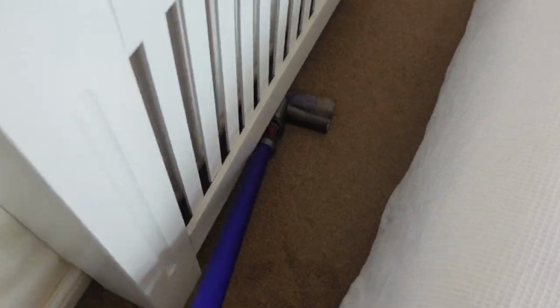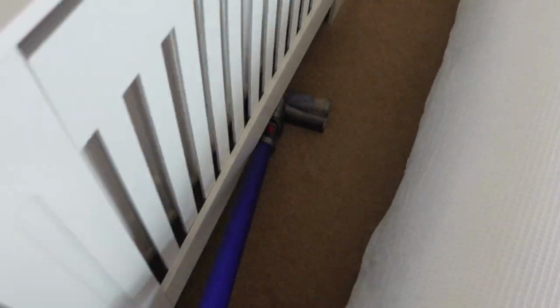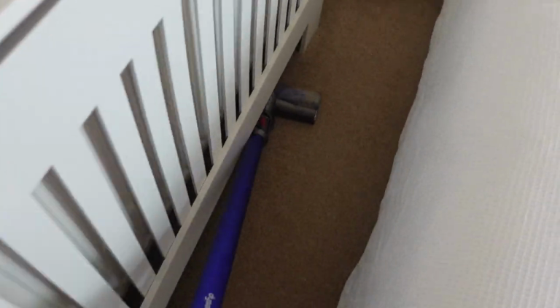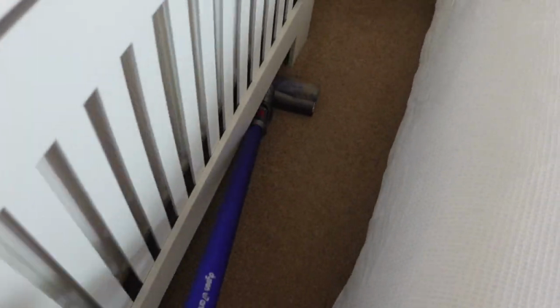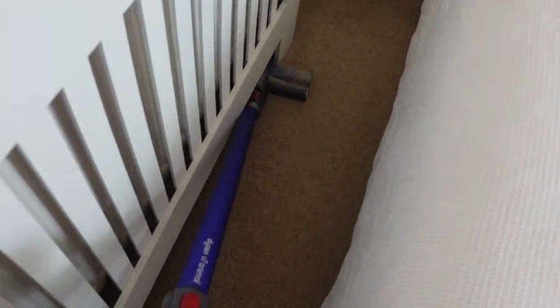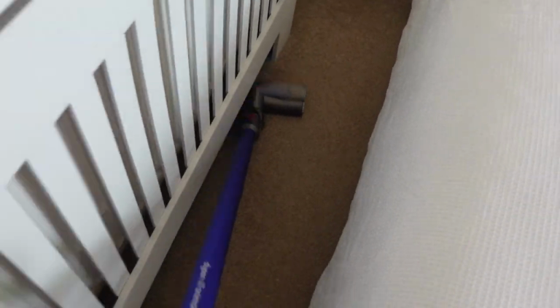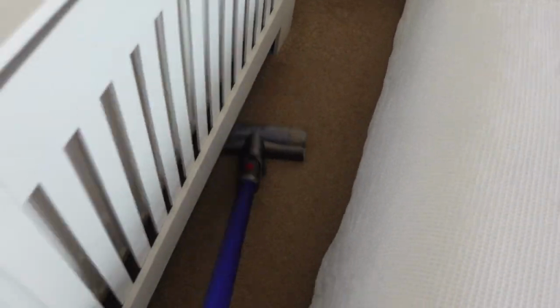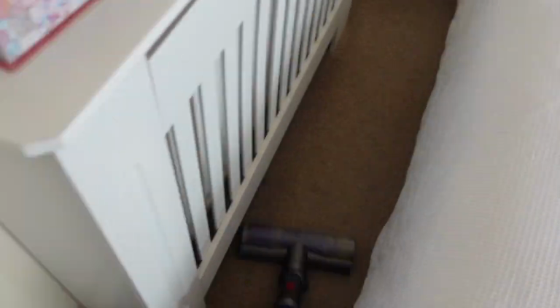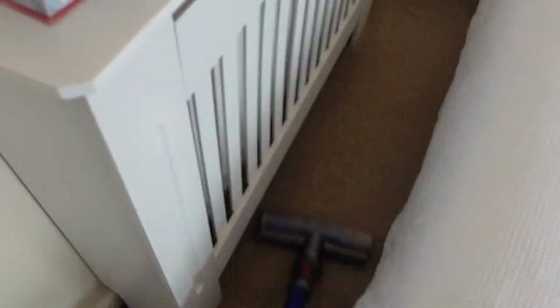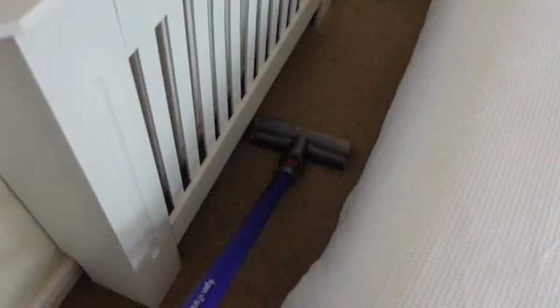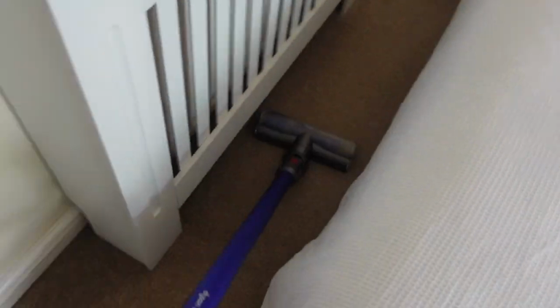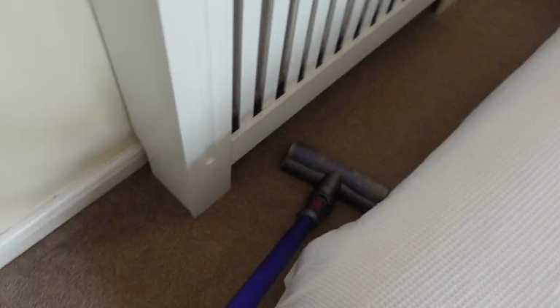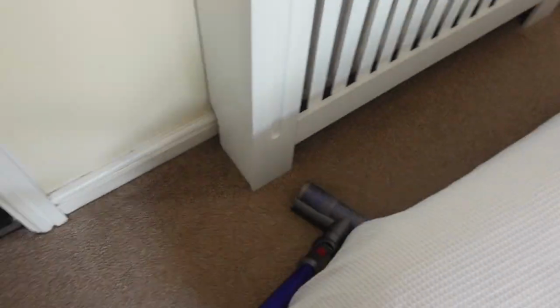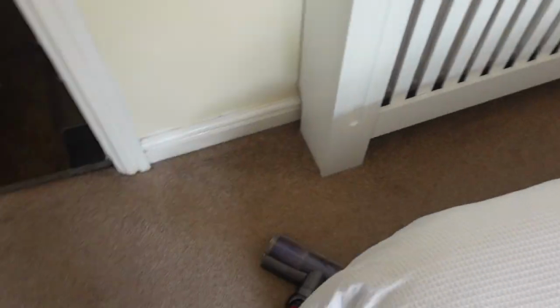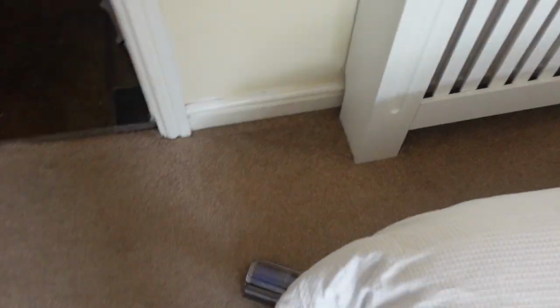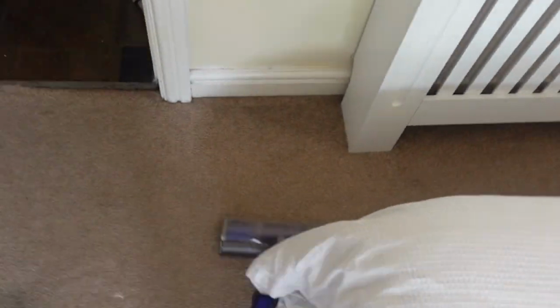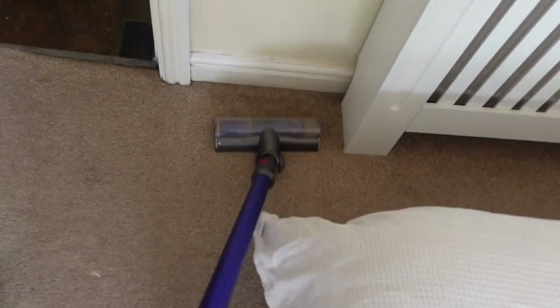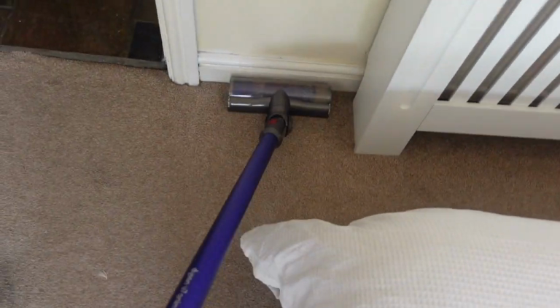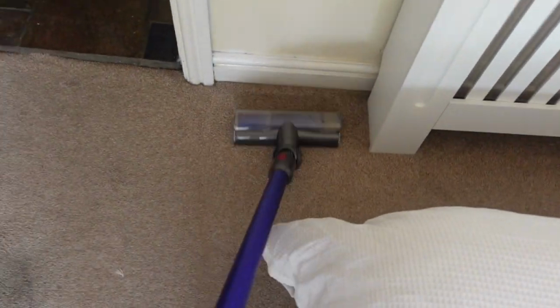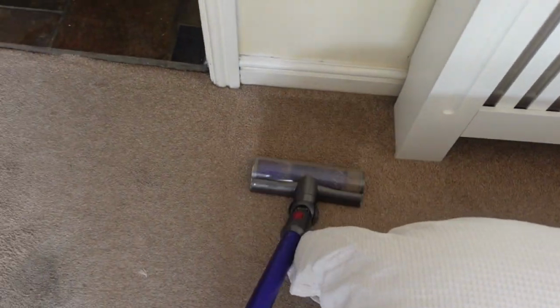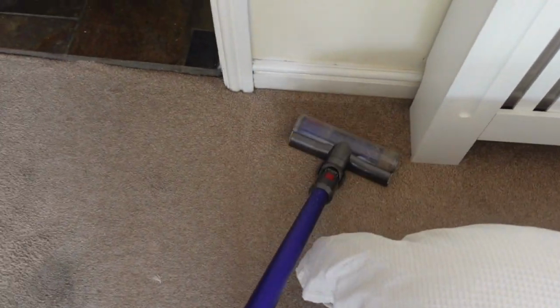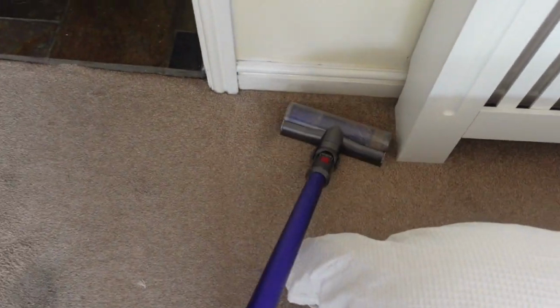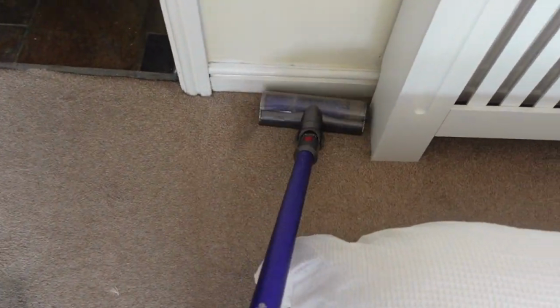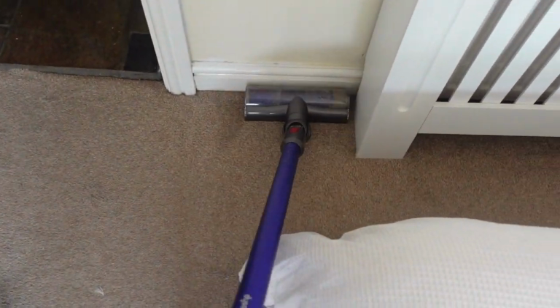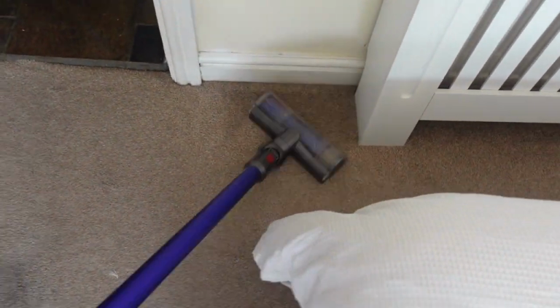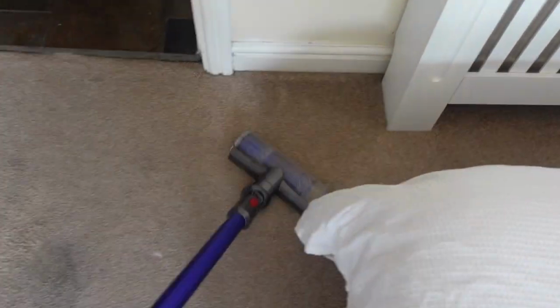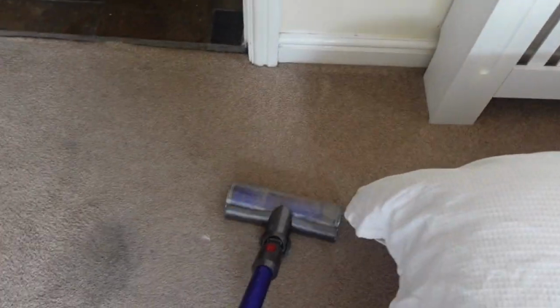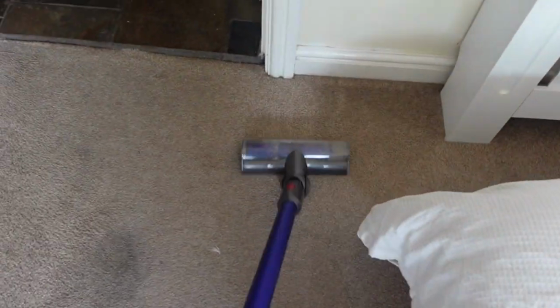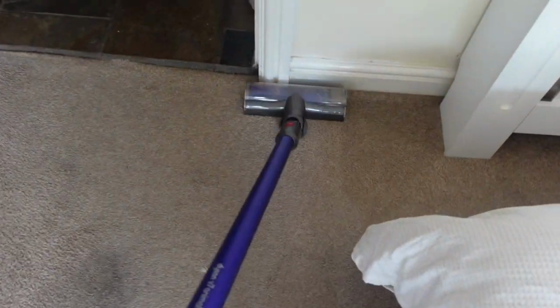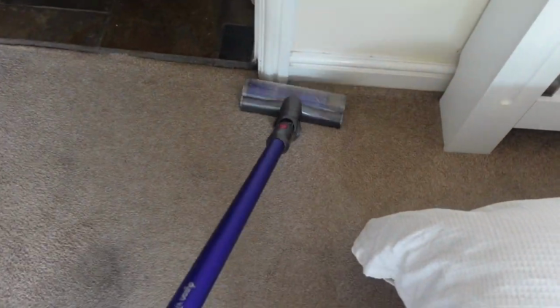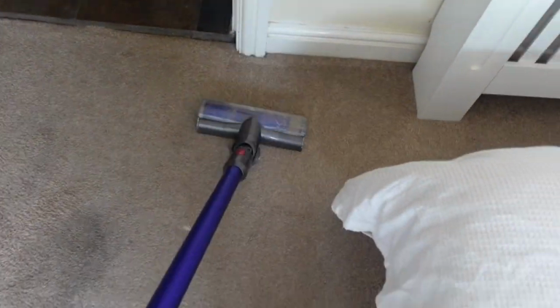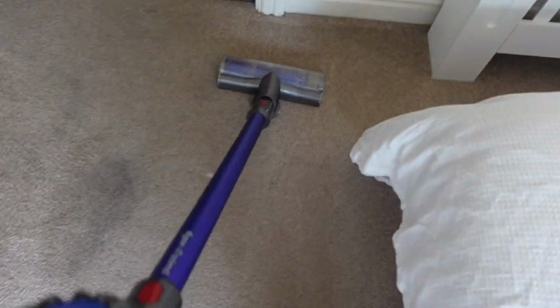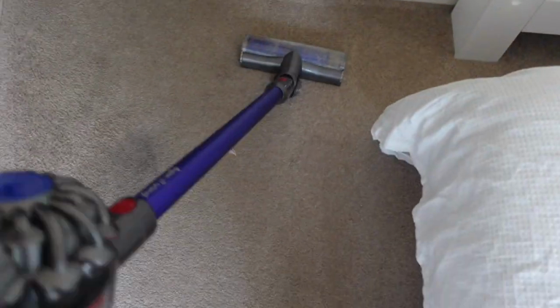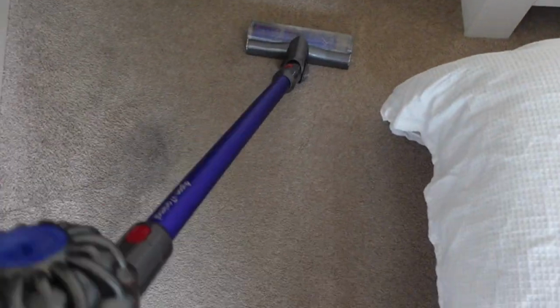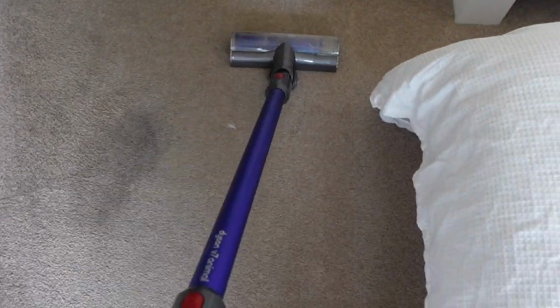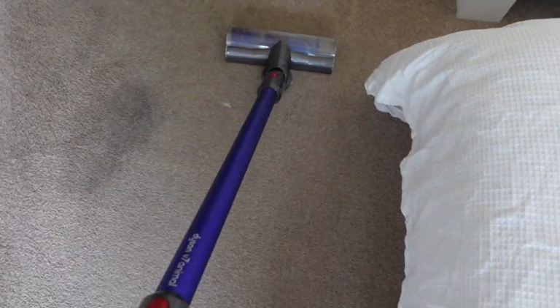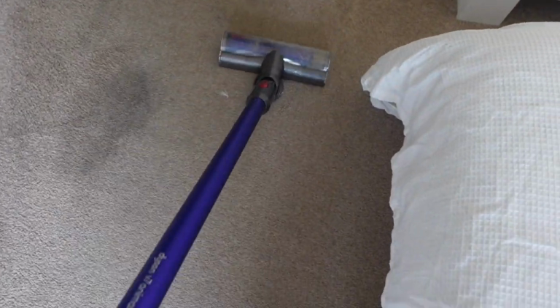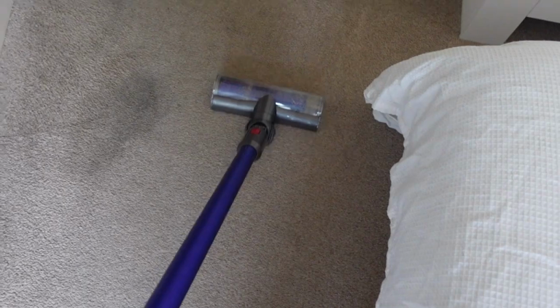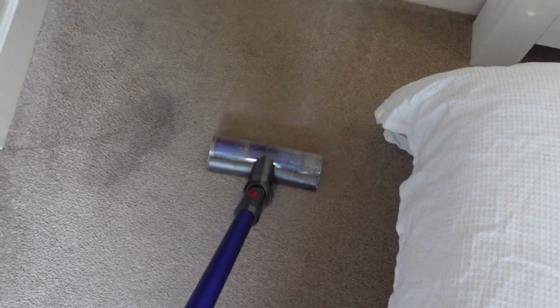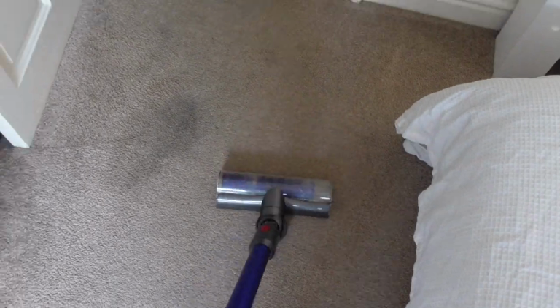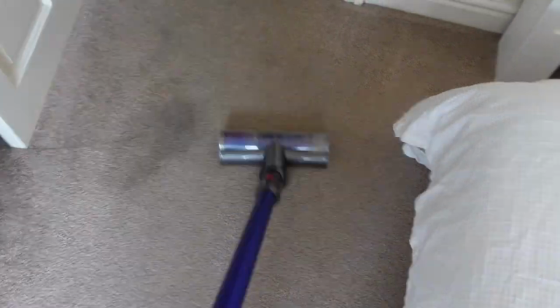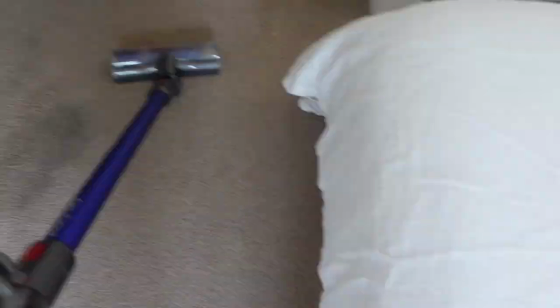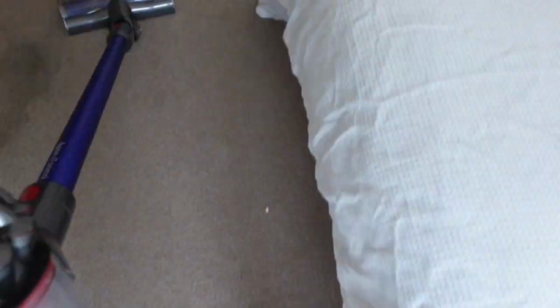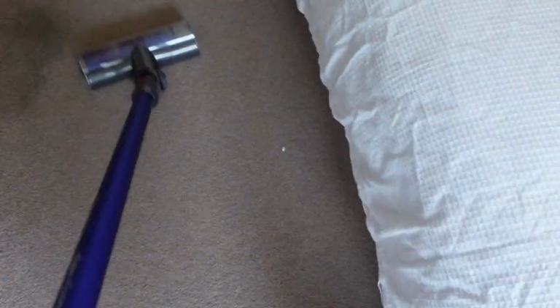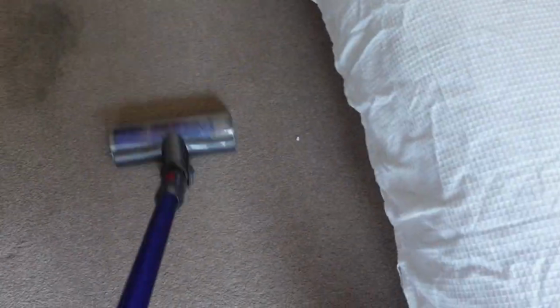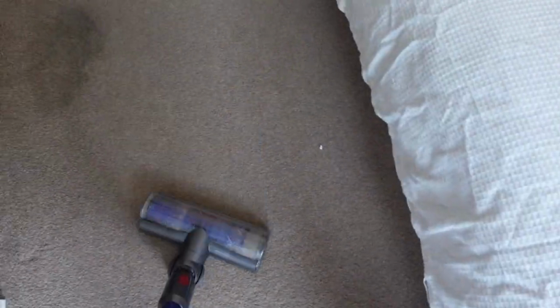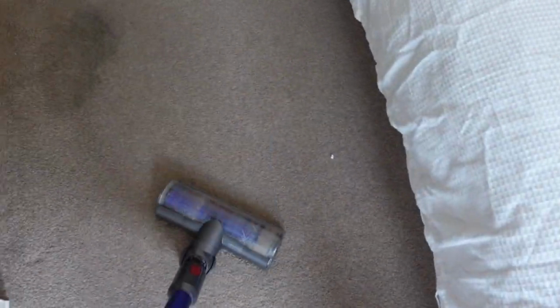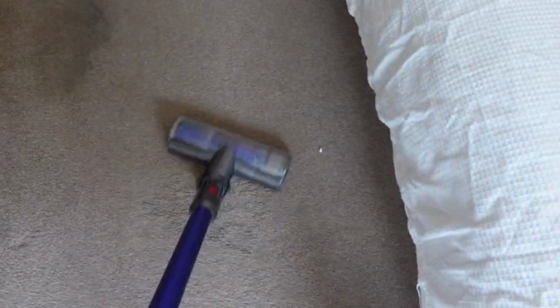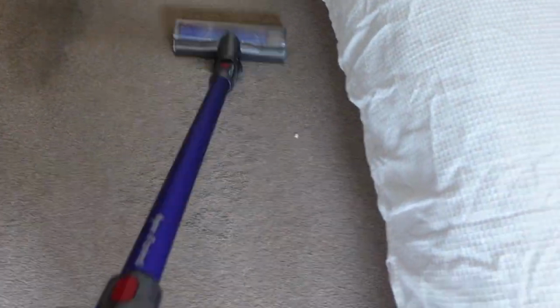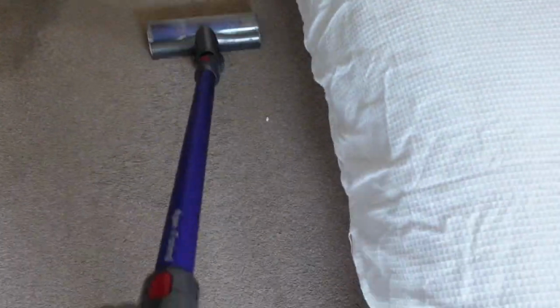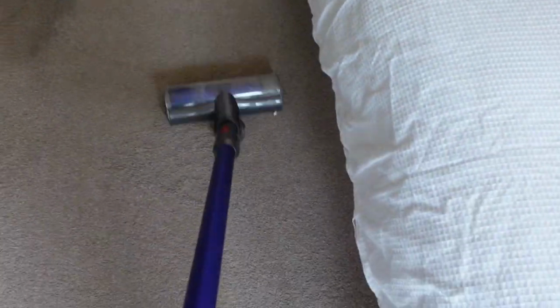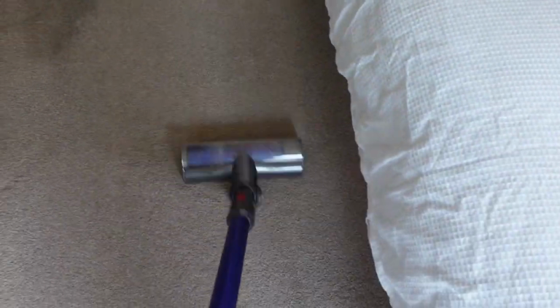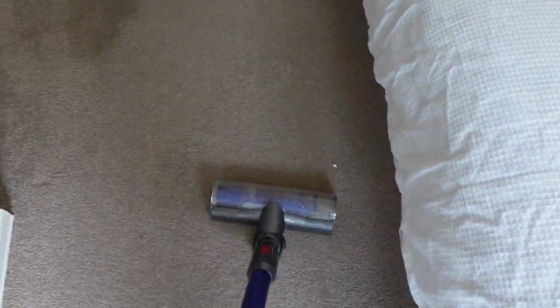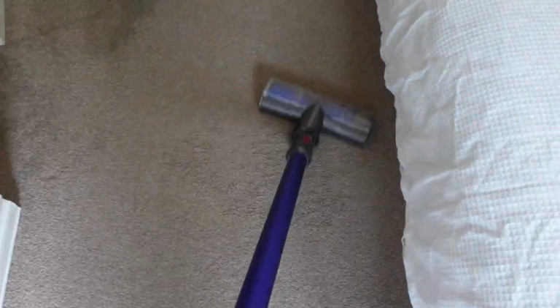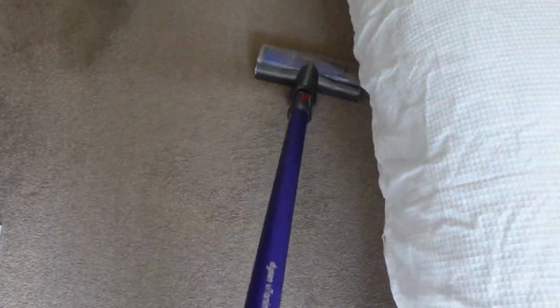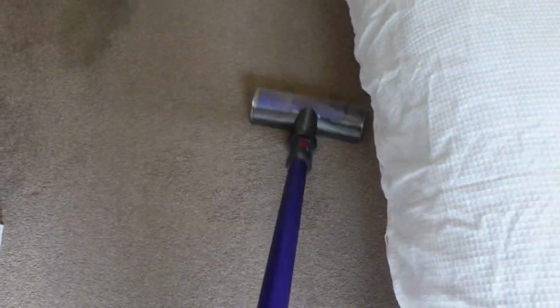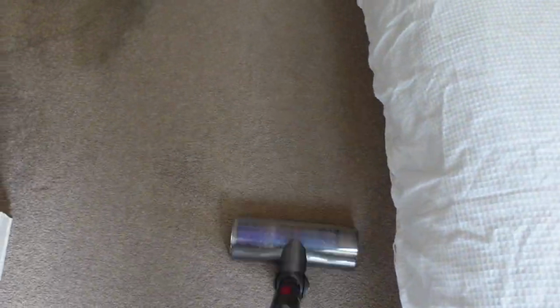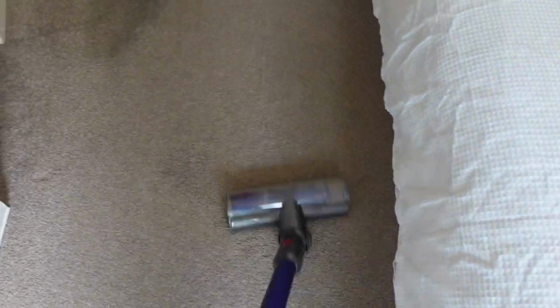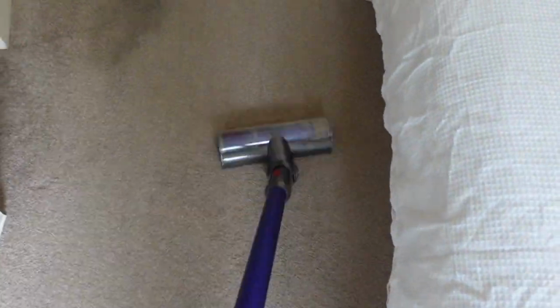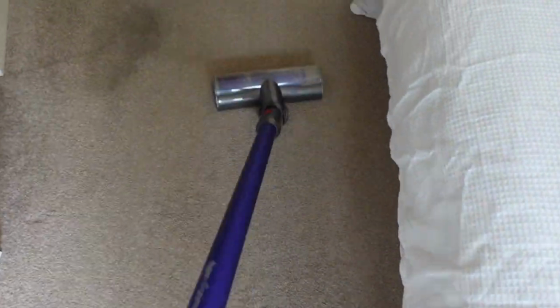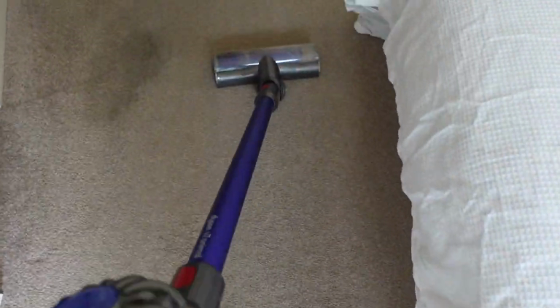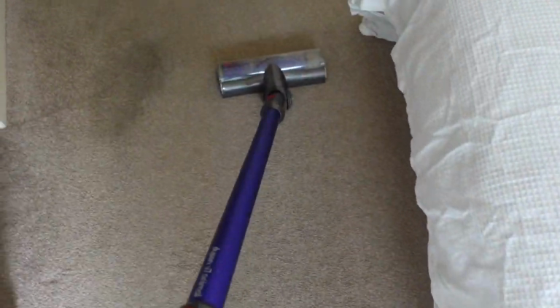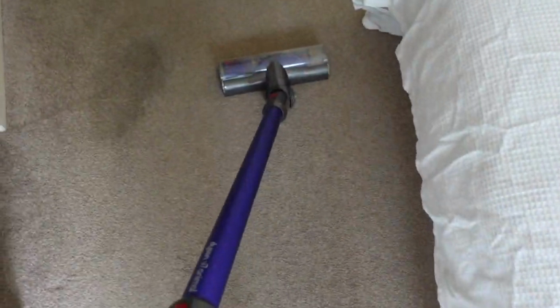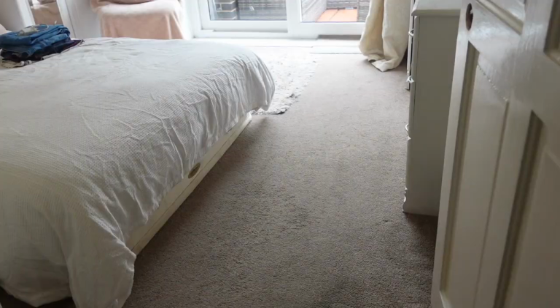Finishing off, I'm just going to hoover the bedroom and then finish it off with some carpet spray.